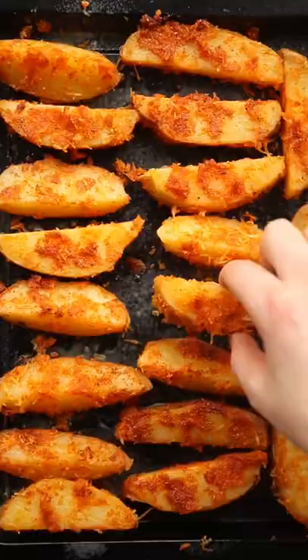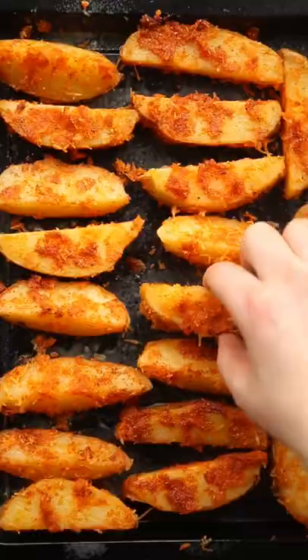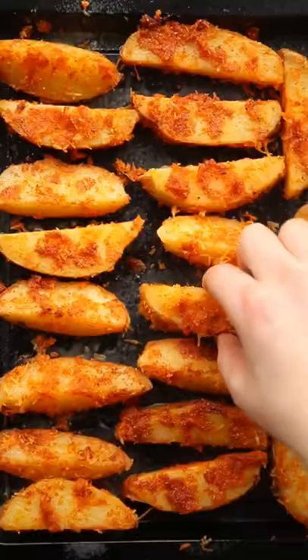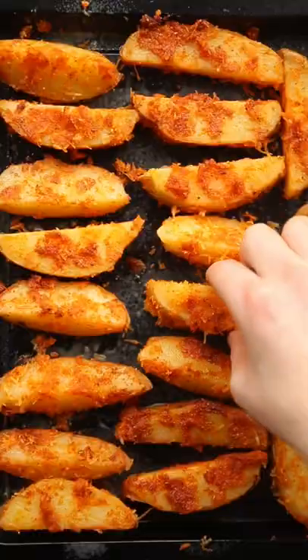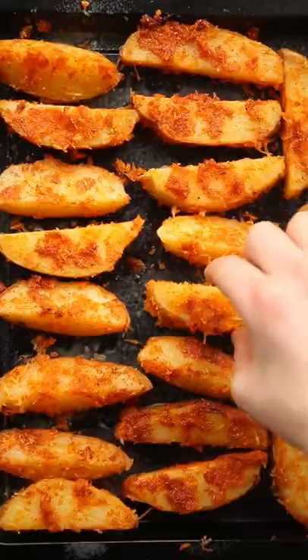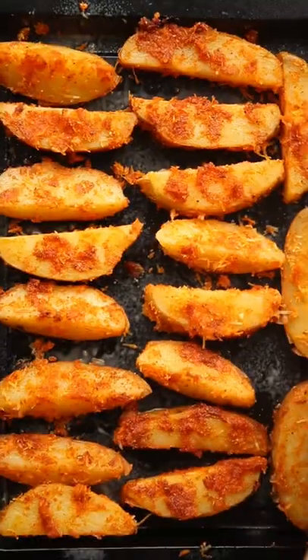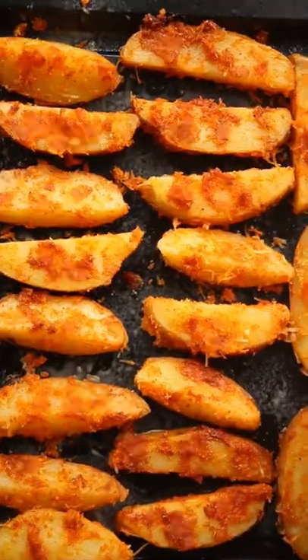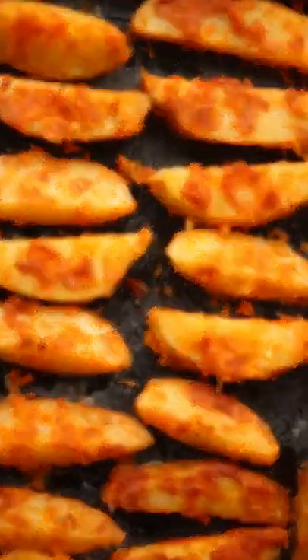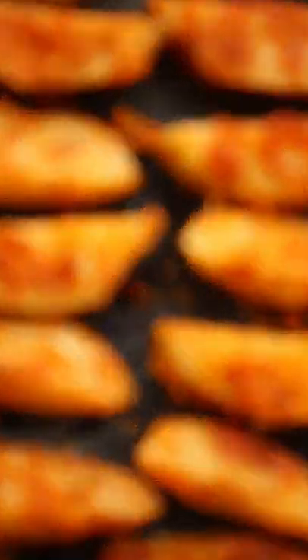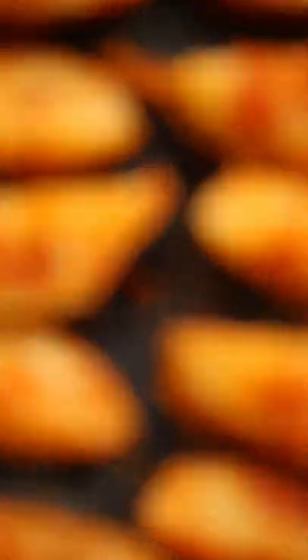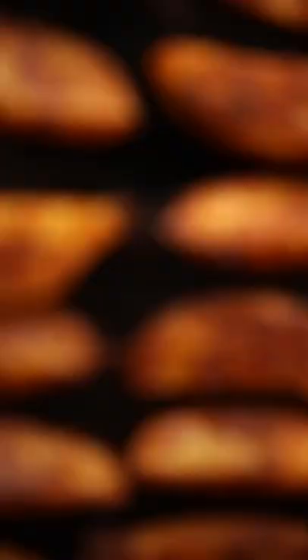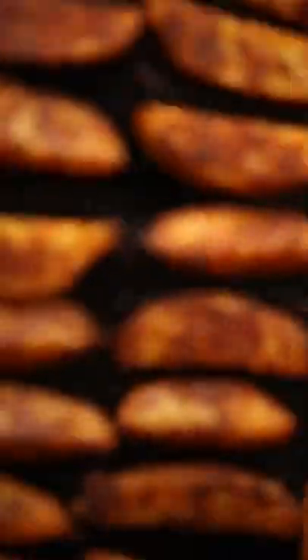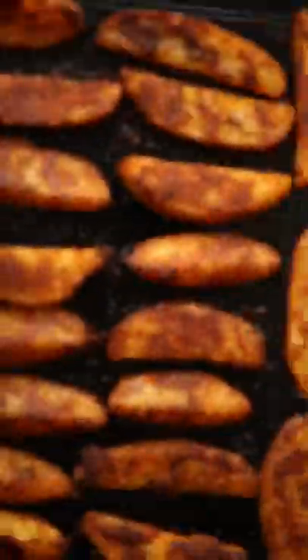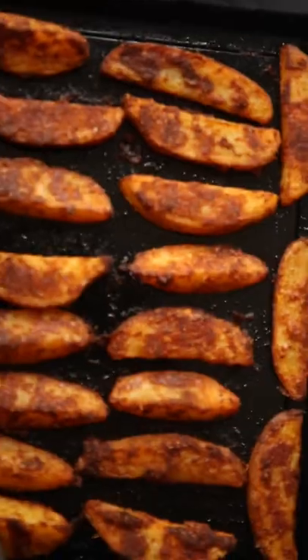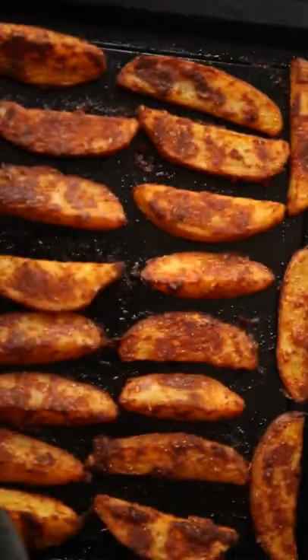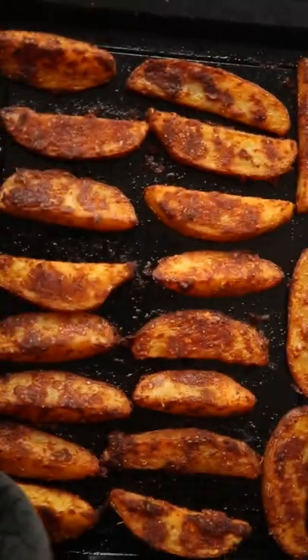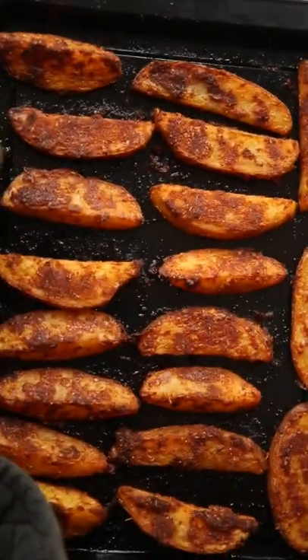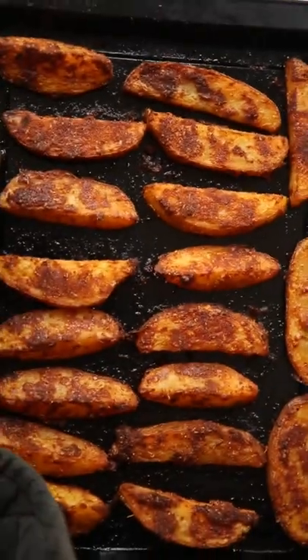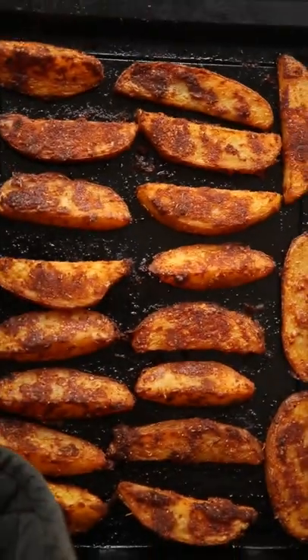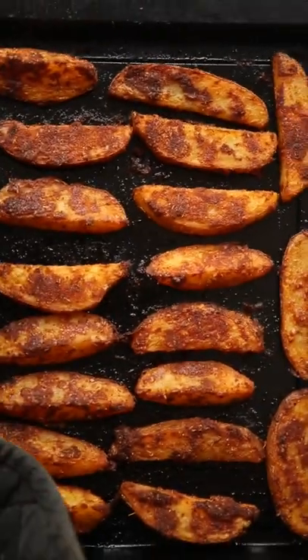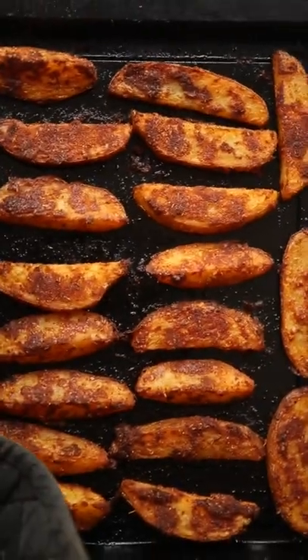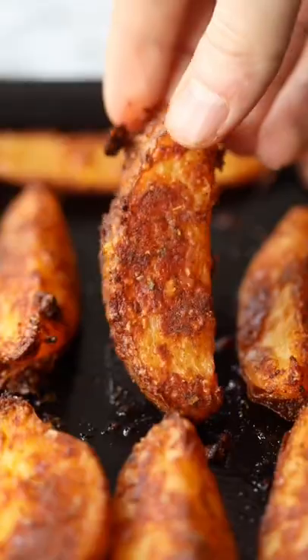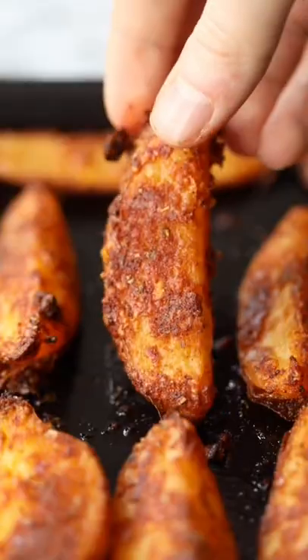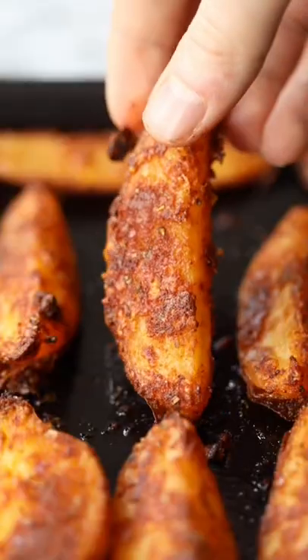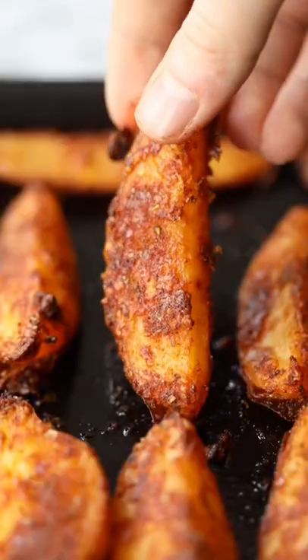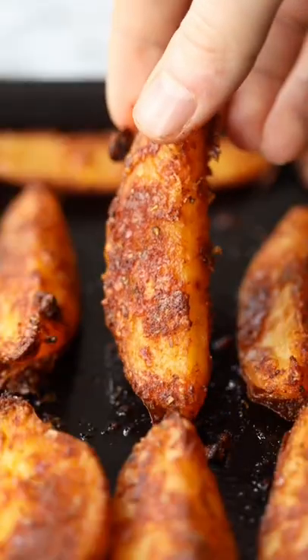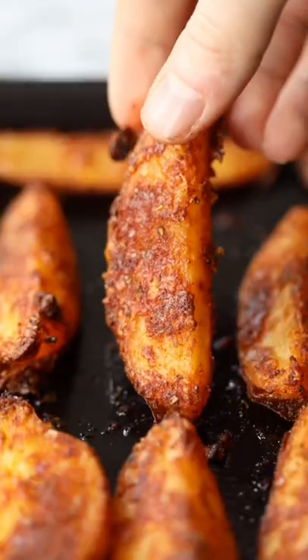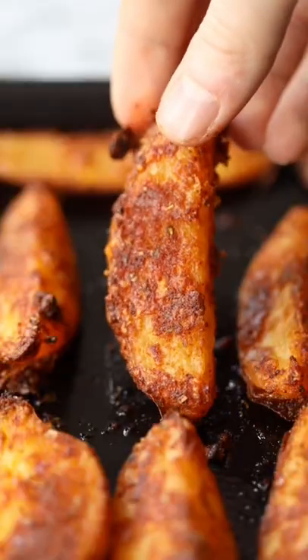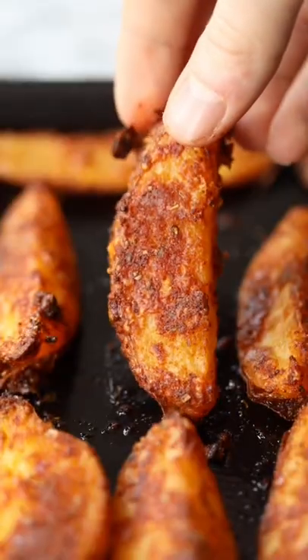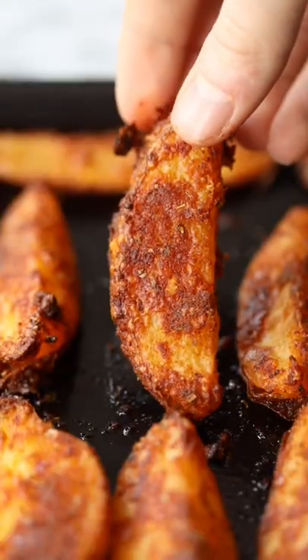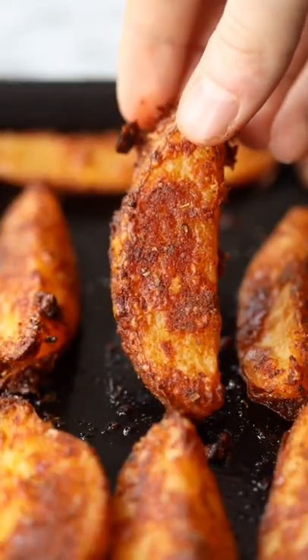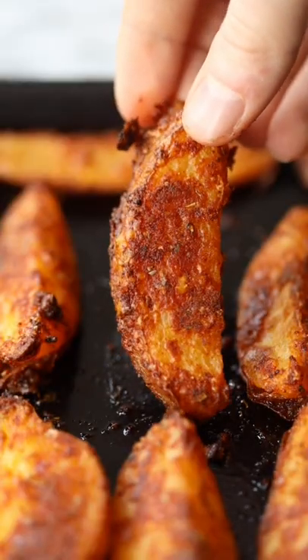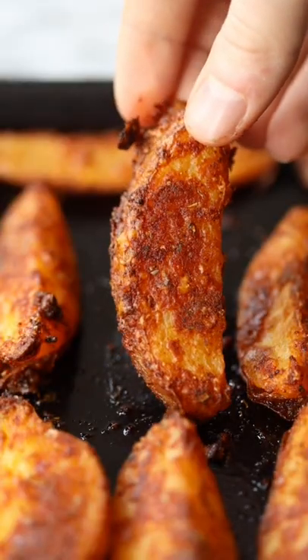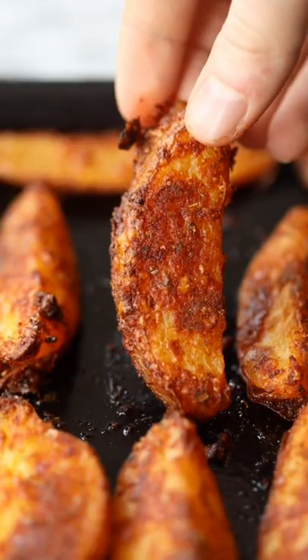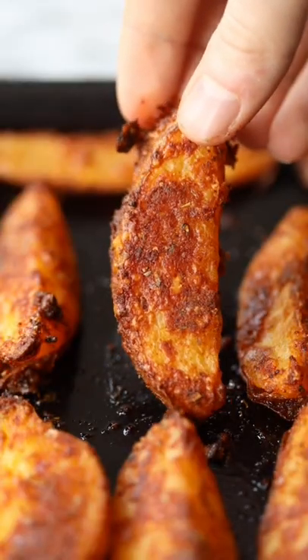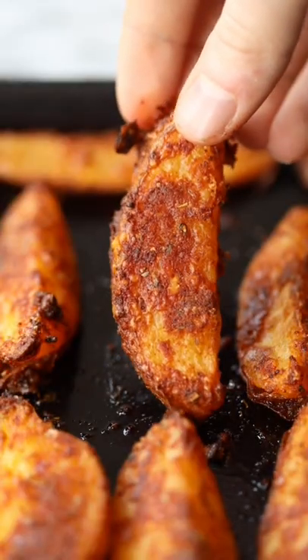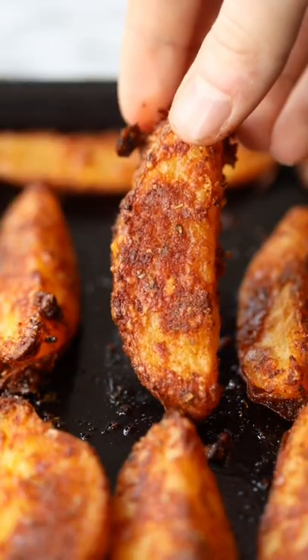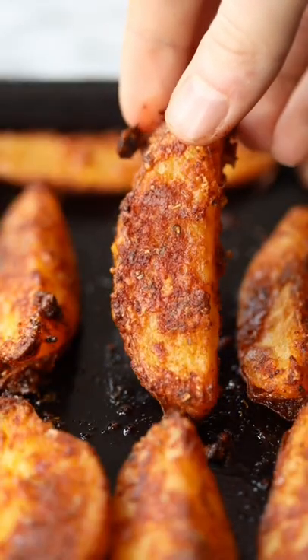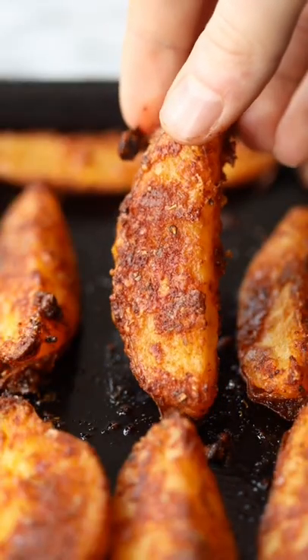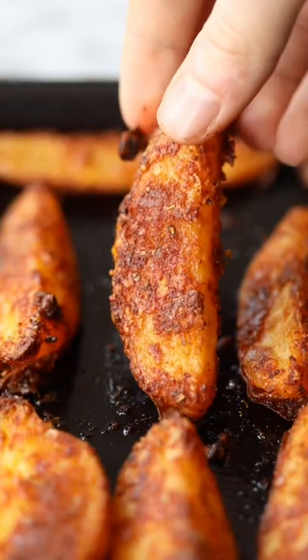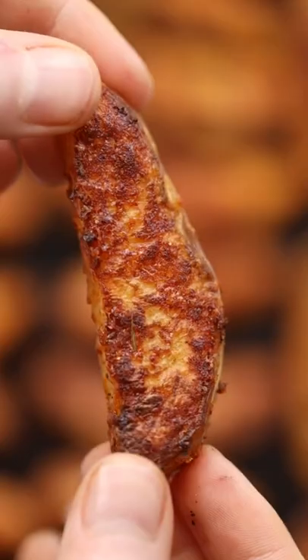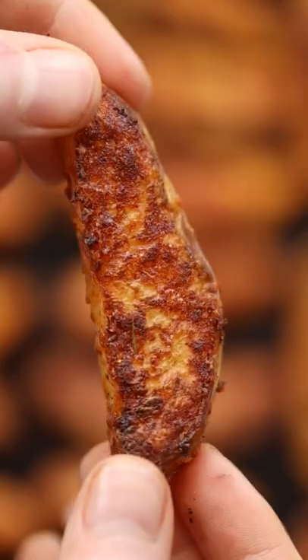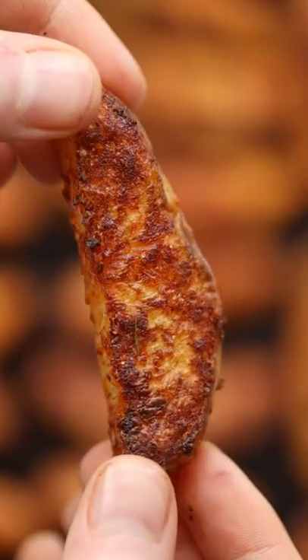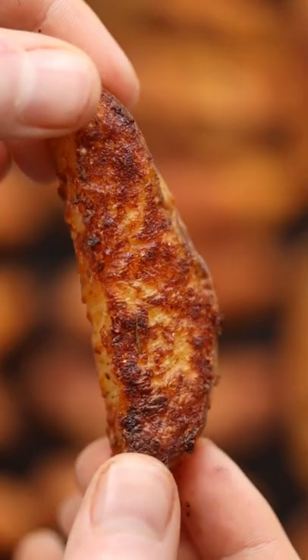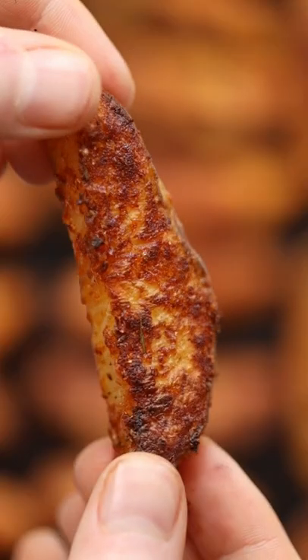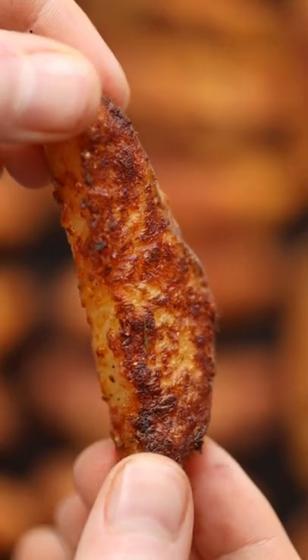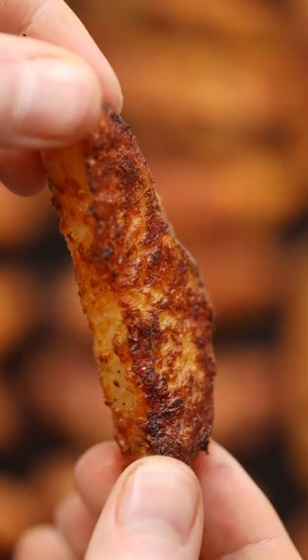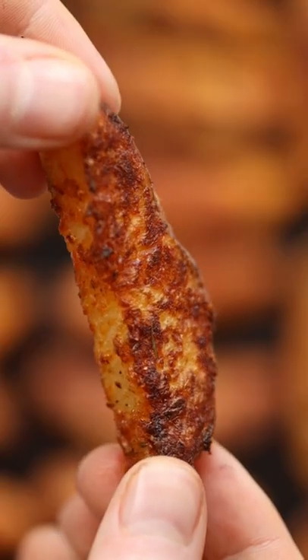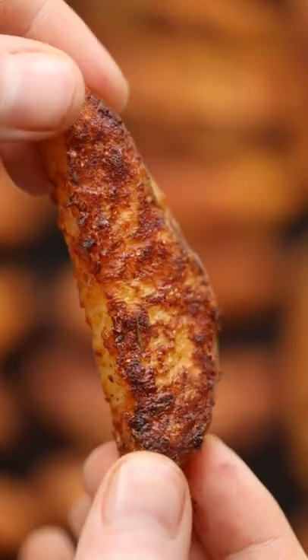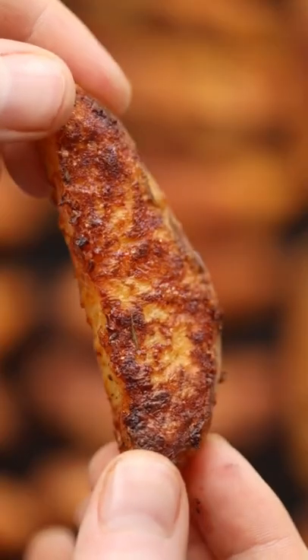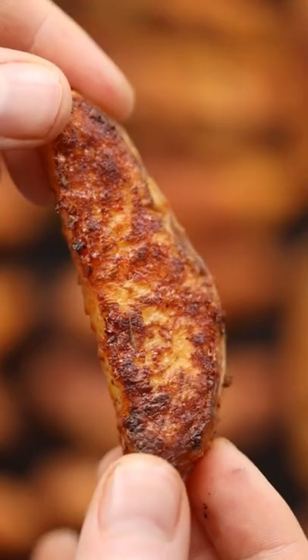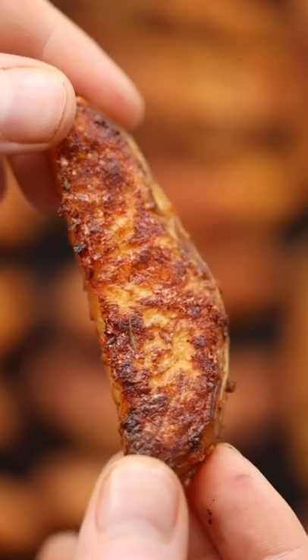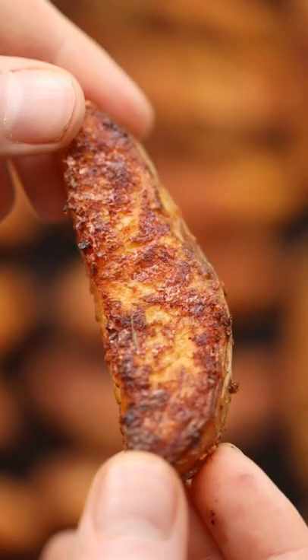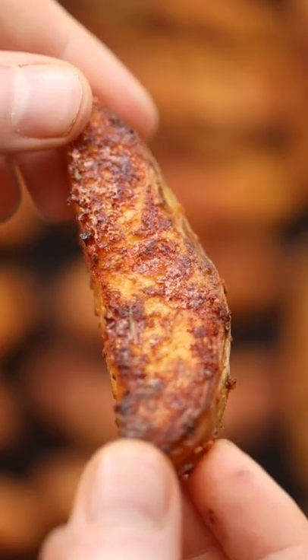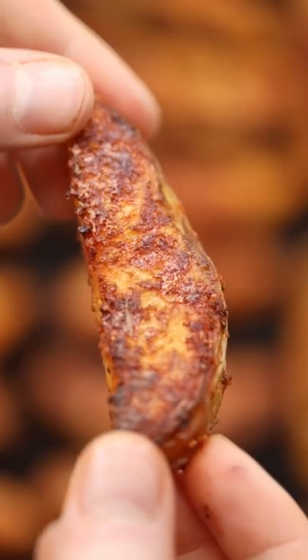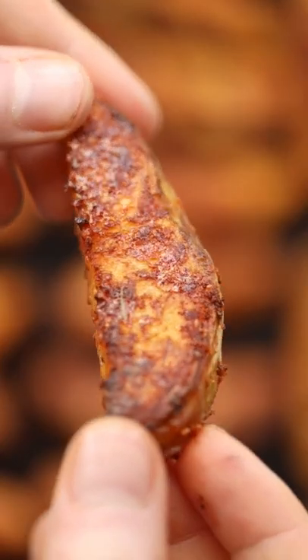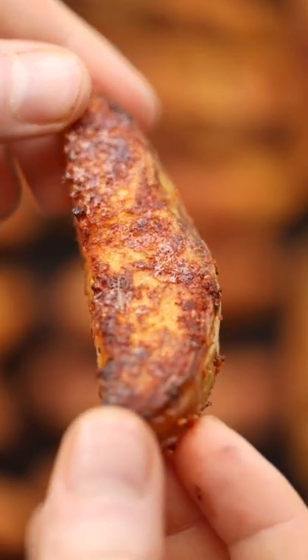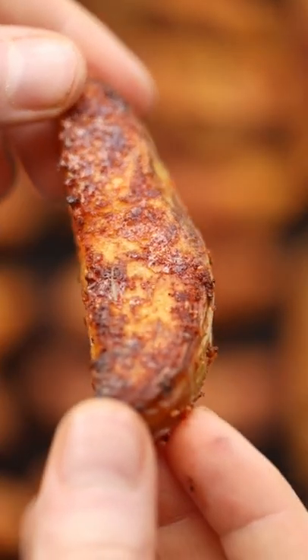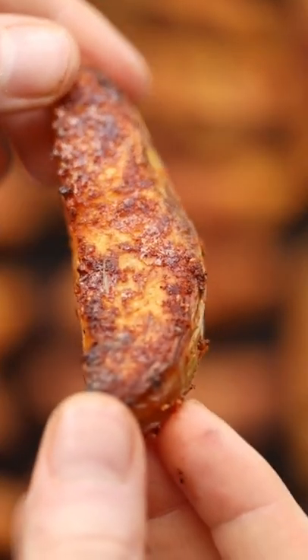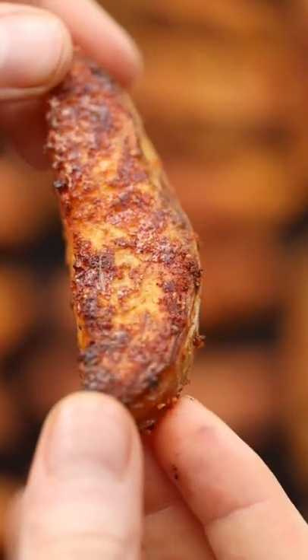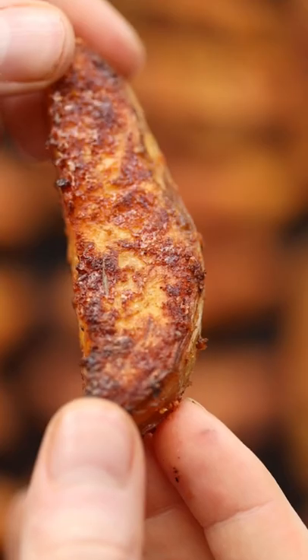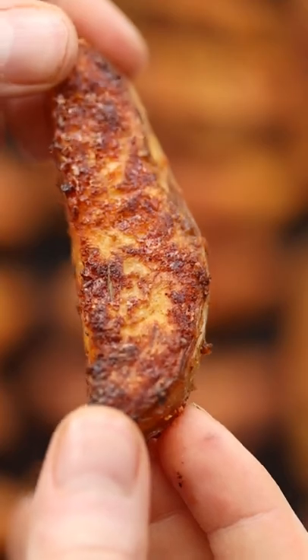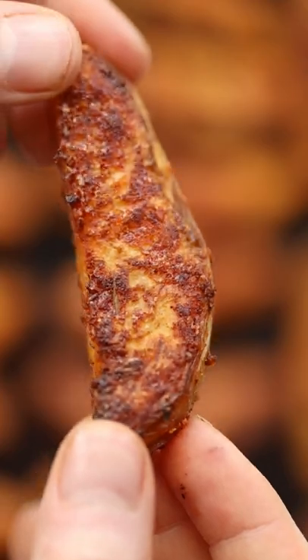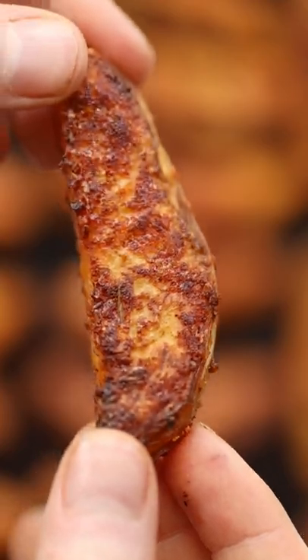Then space them out on a greaseproof baking tray and roast them, flipping halfway, until they're deep golden and crunchy on the outside and nice and fluffy on the inside.